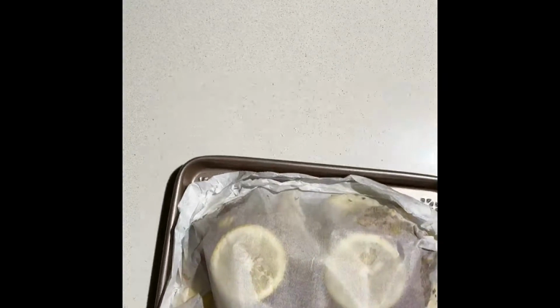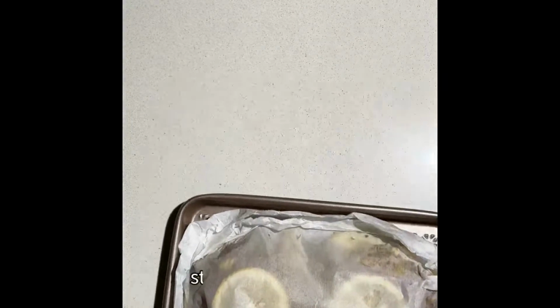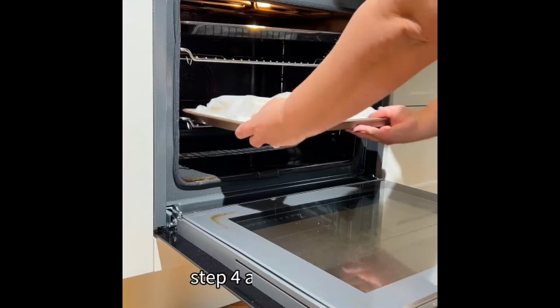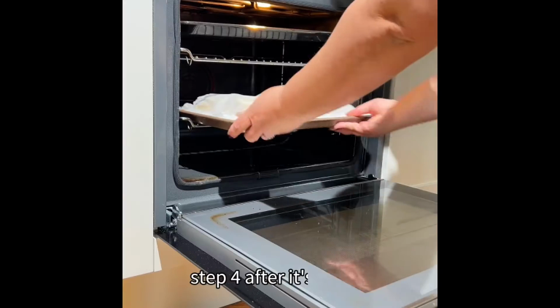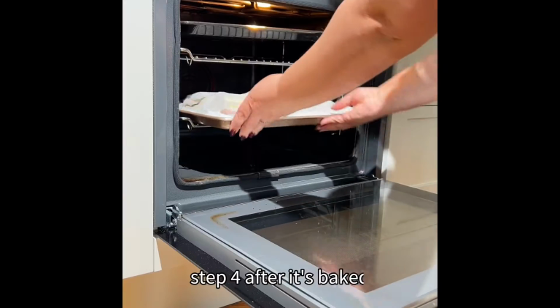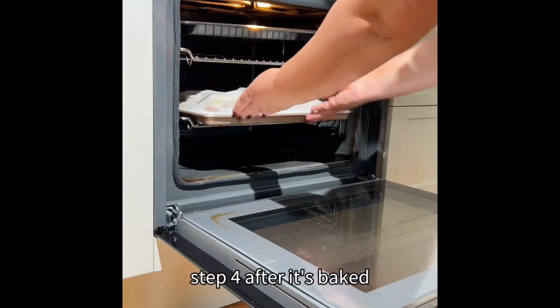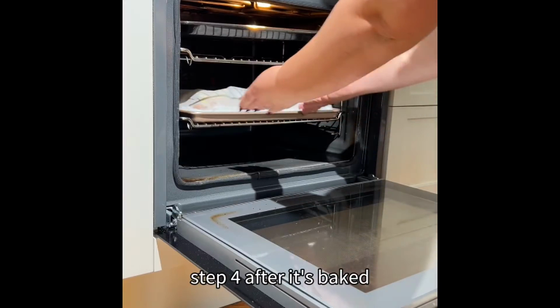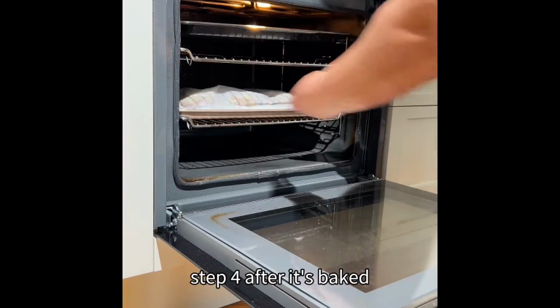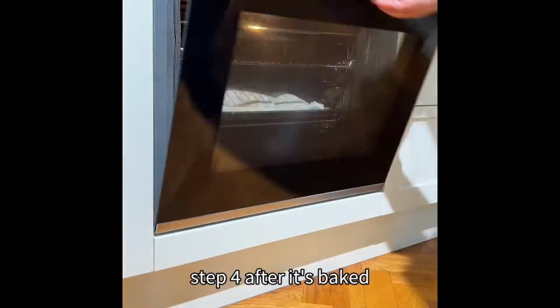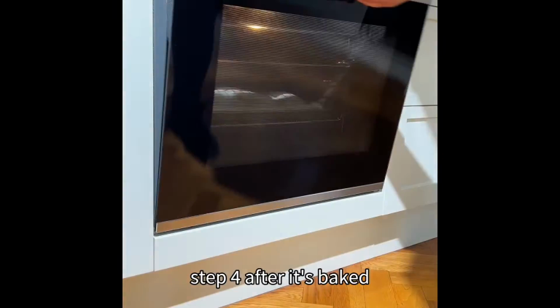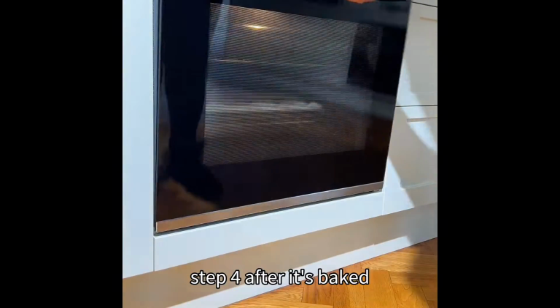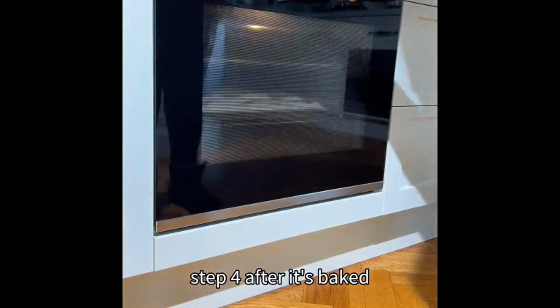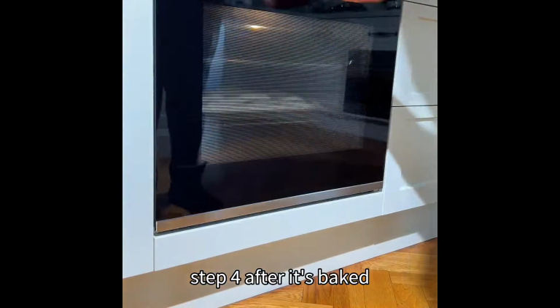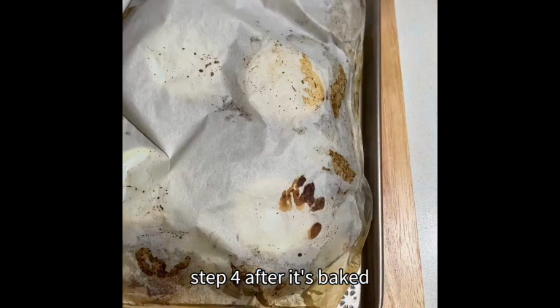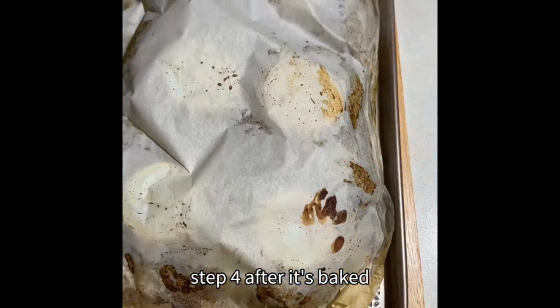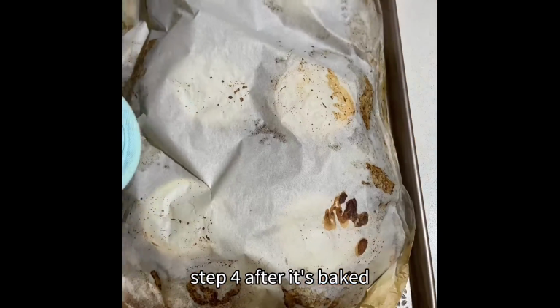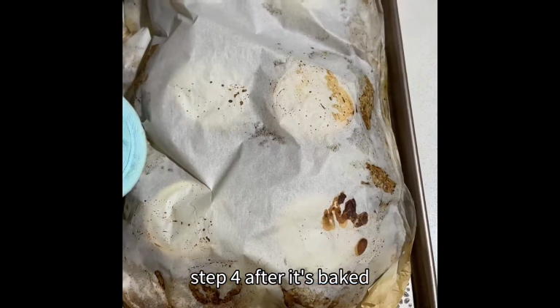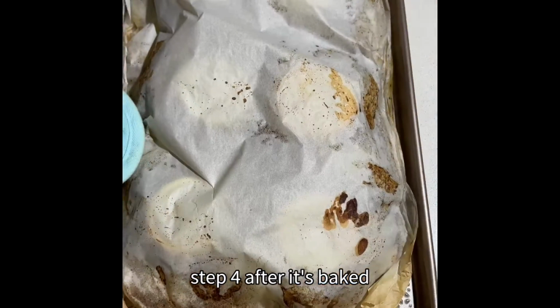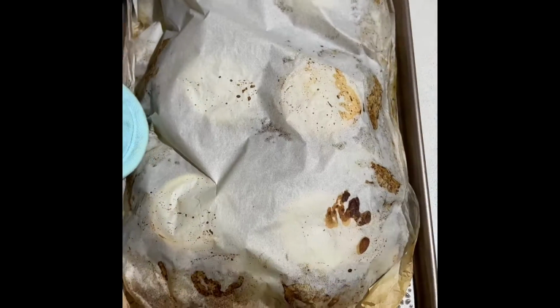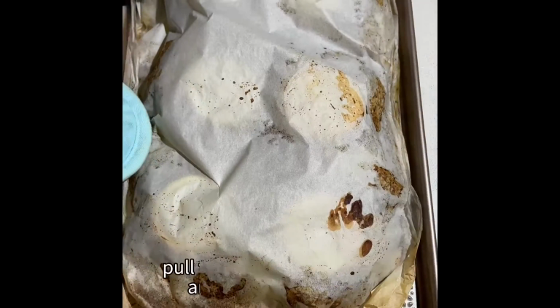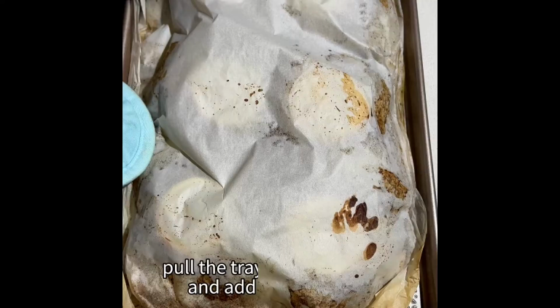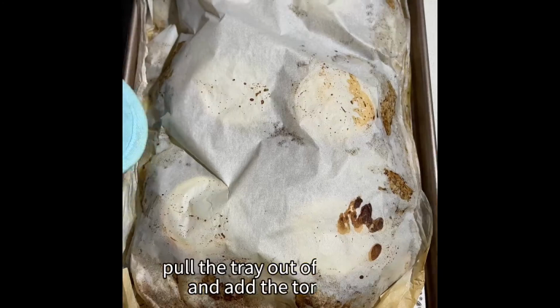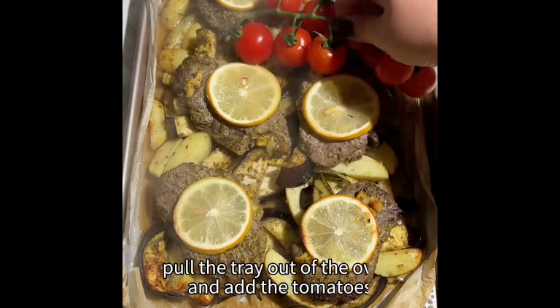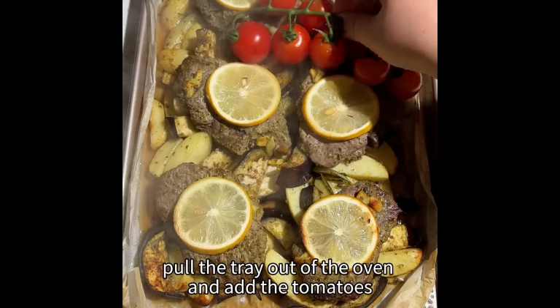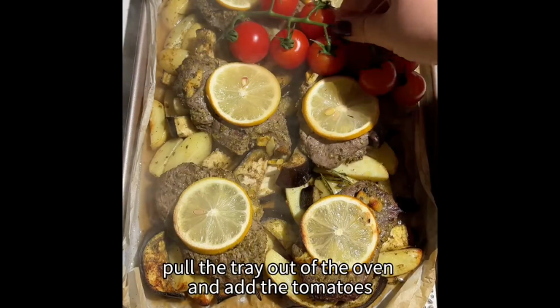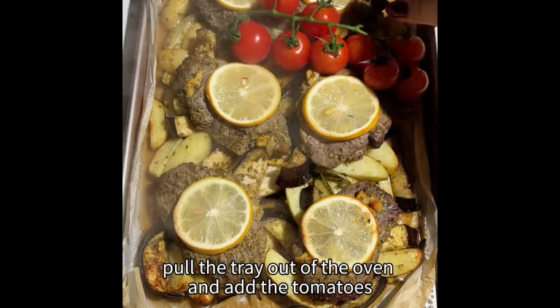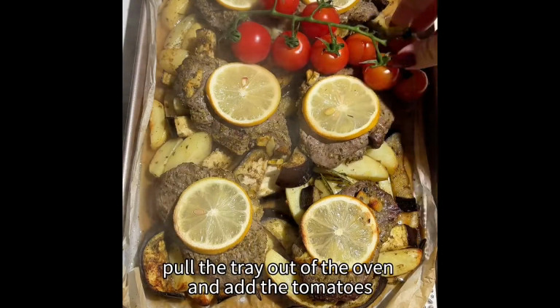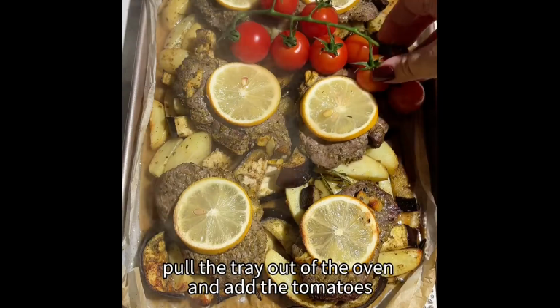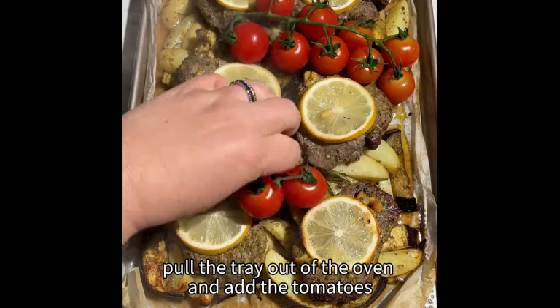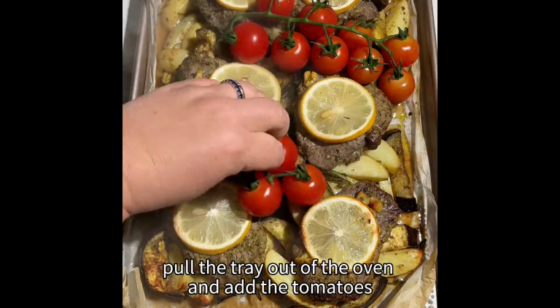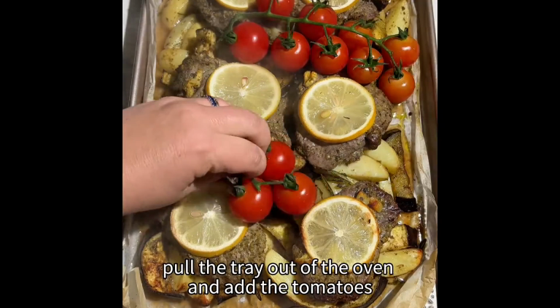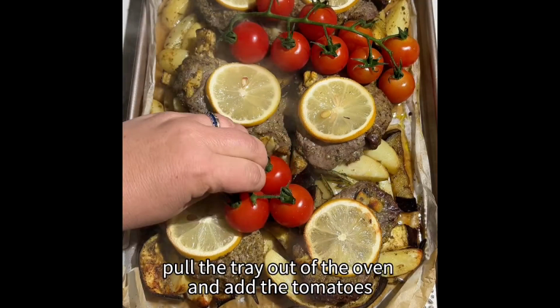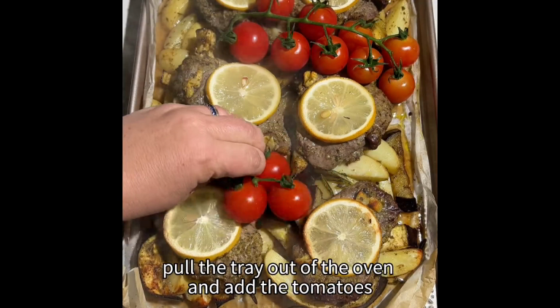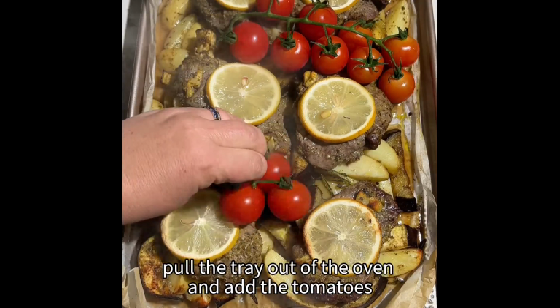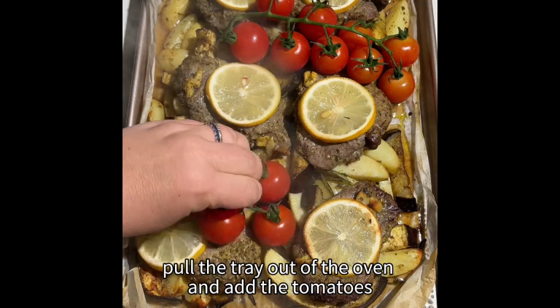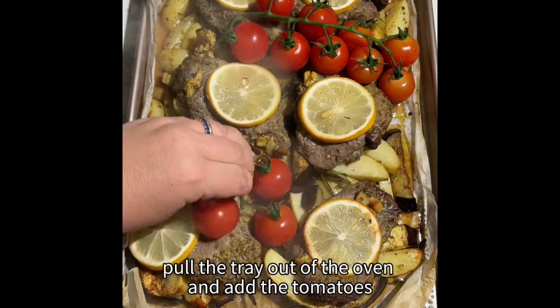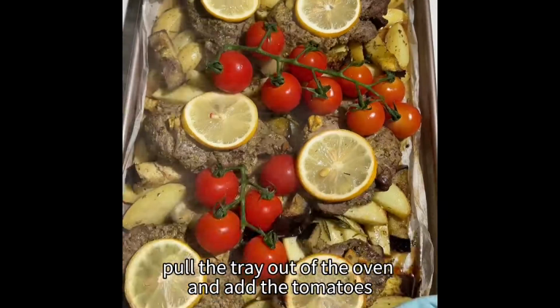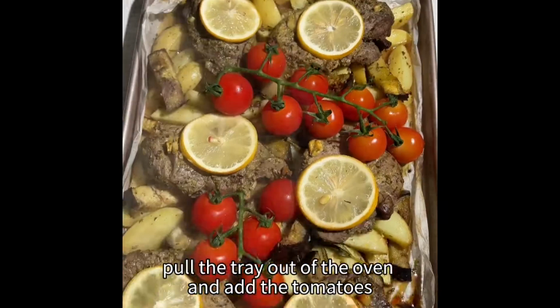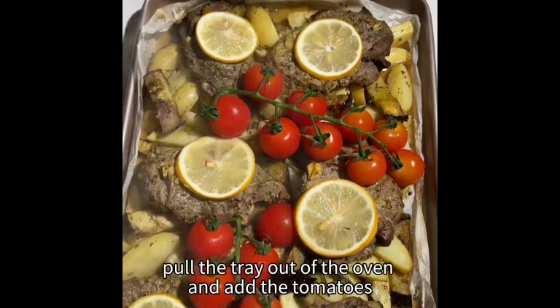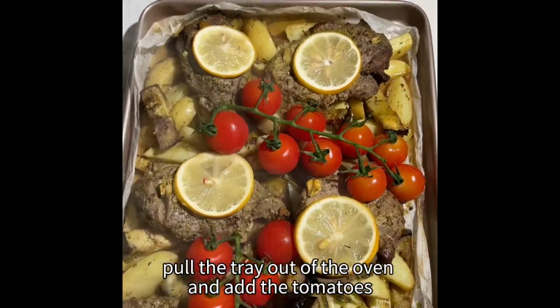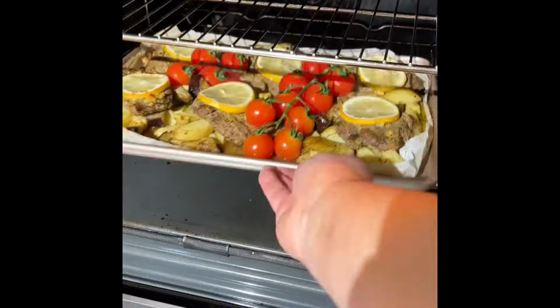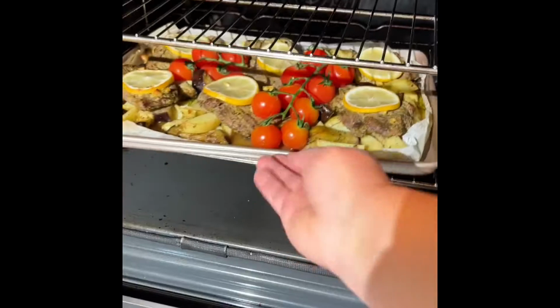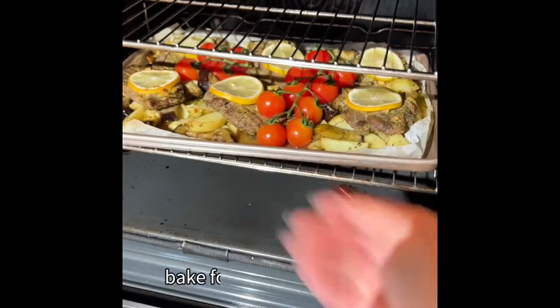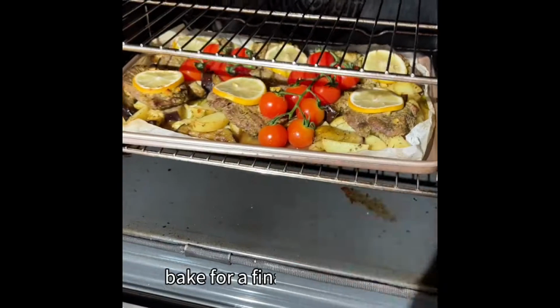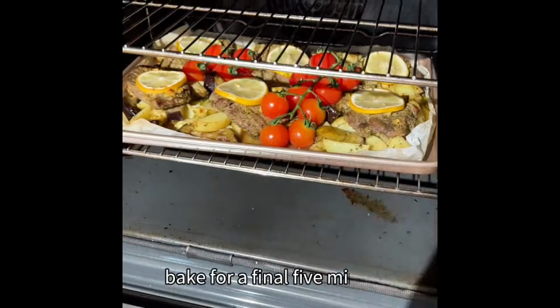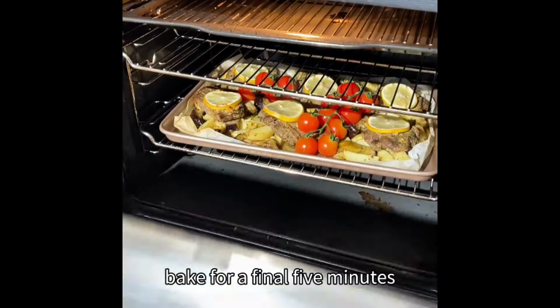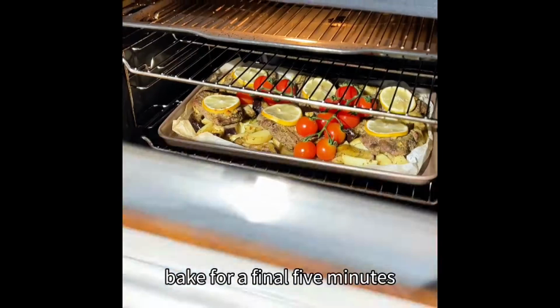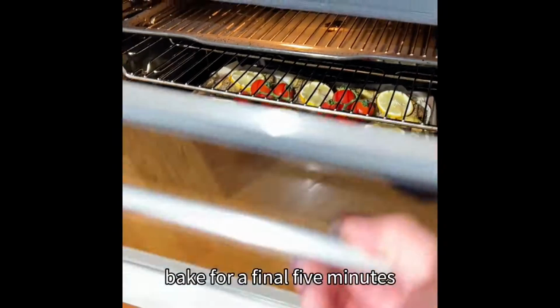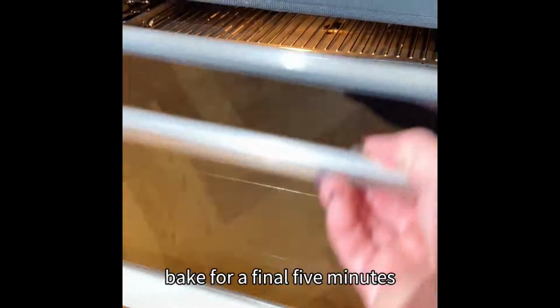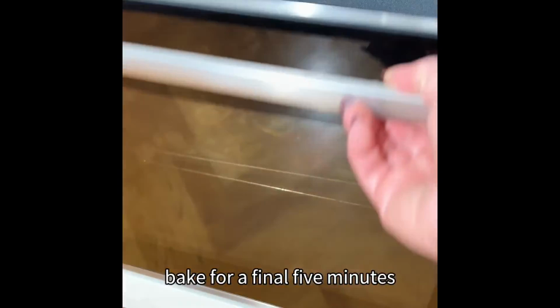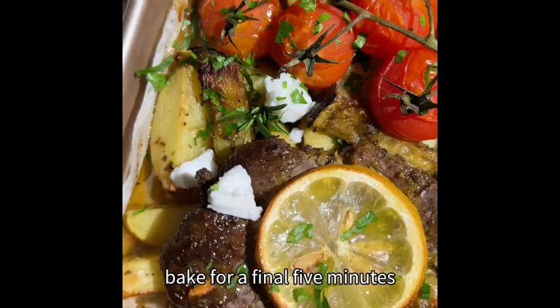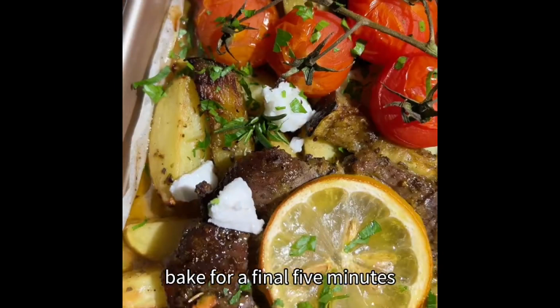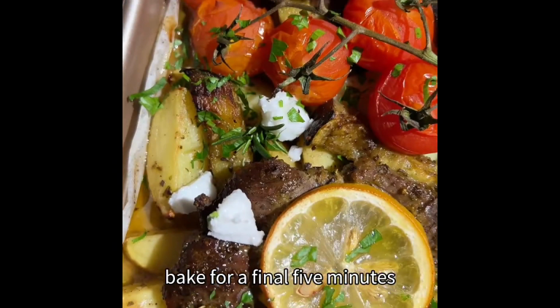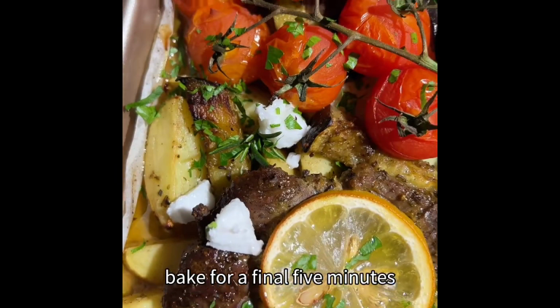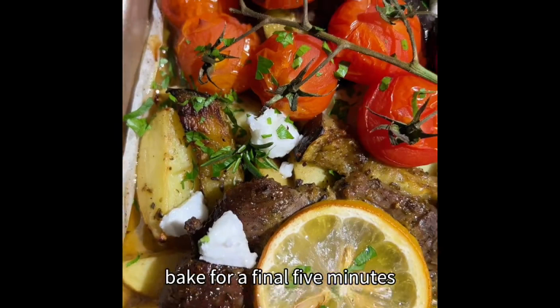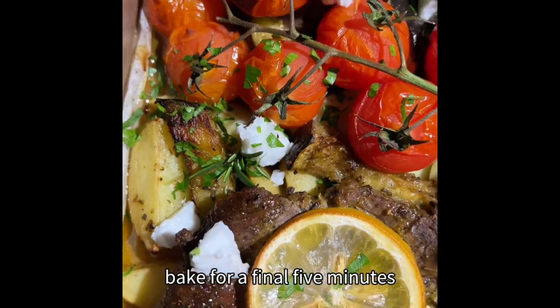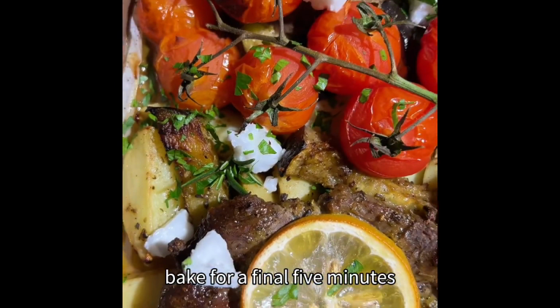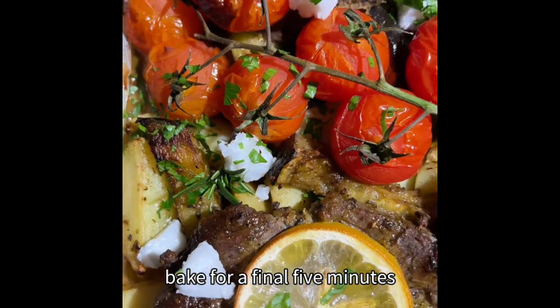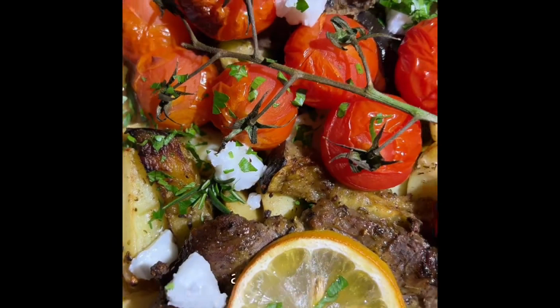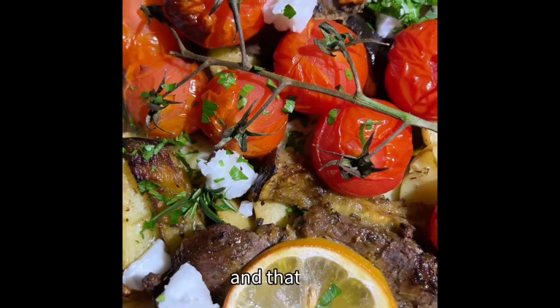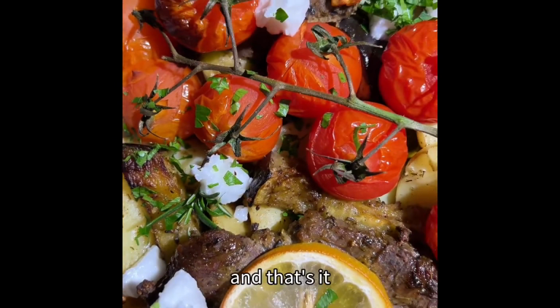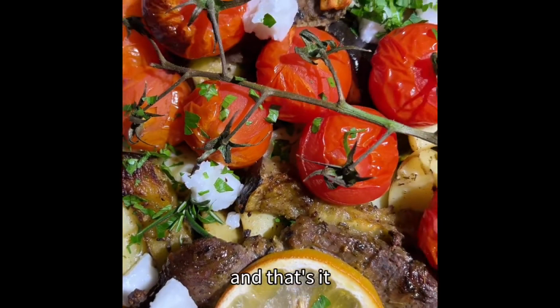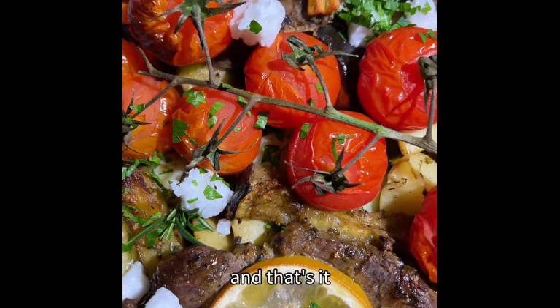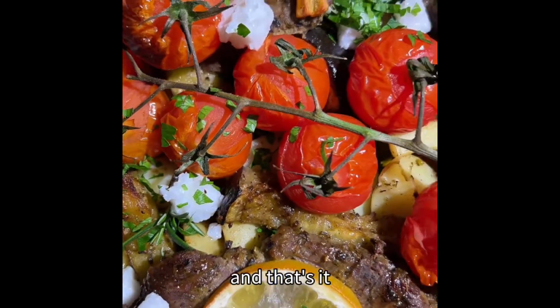Step four: after it's baked, pull the tray out of the oven and add the tomatoes. Bake for a final five minutes and that's it.